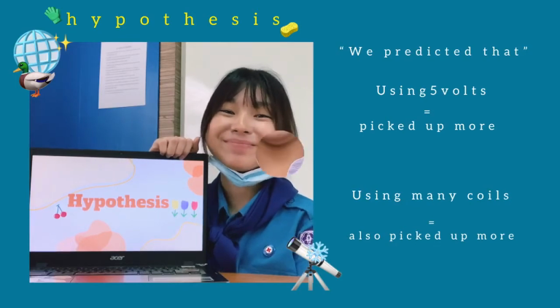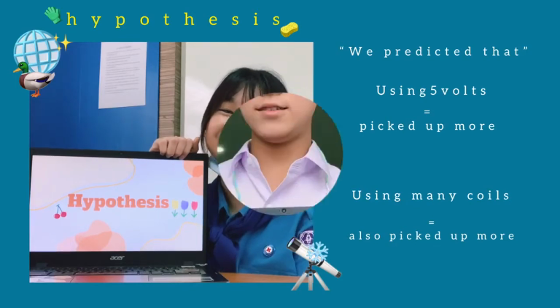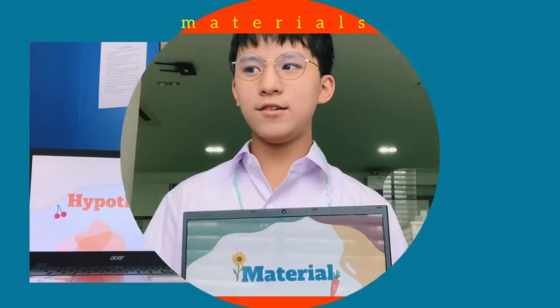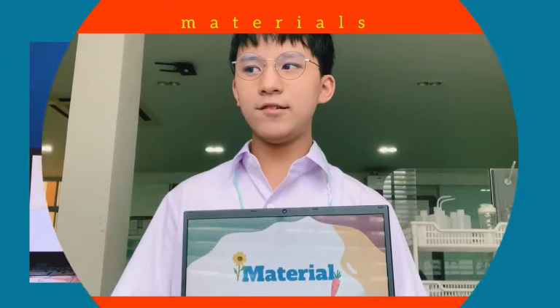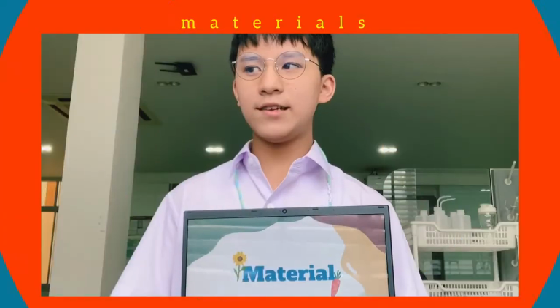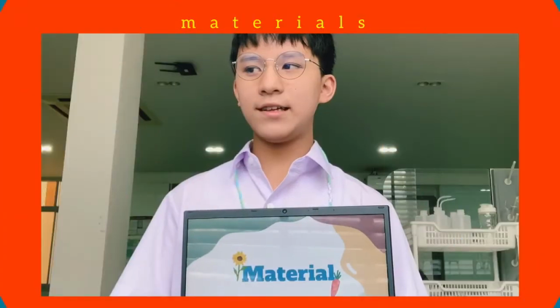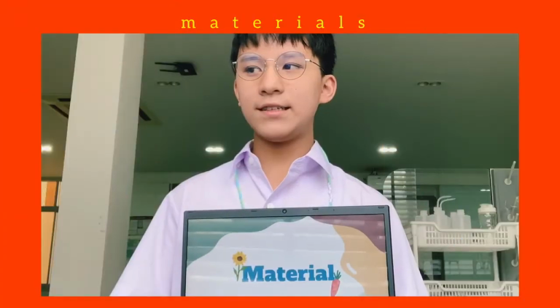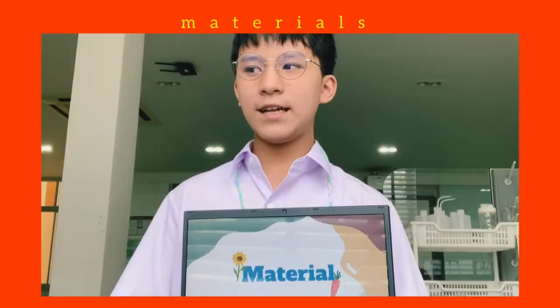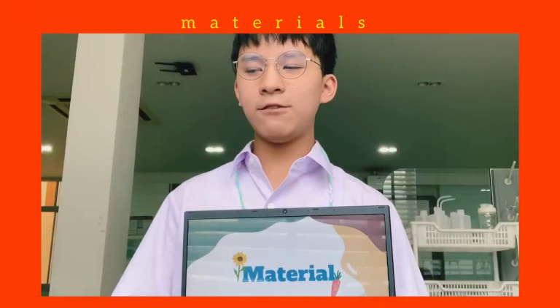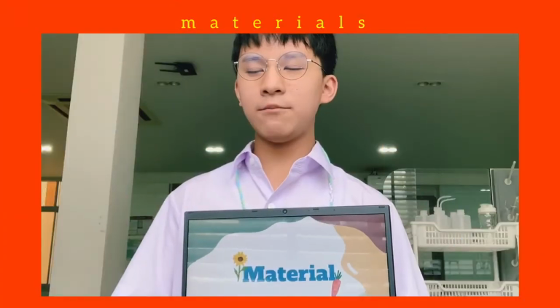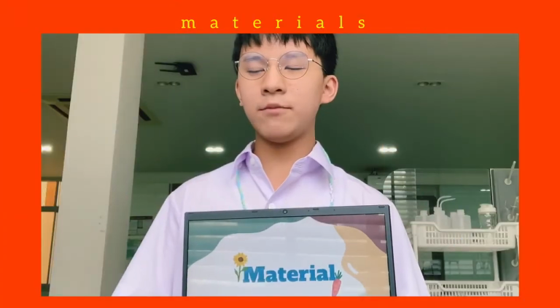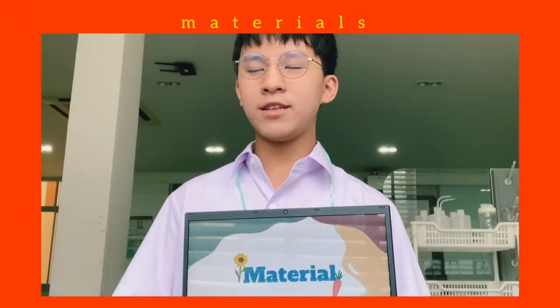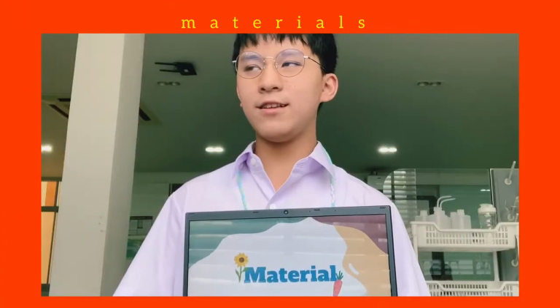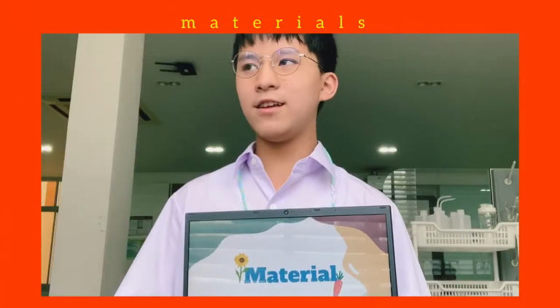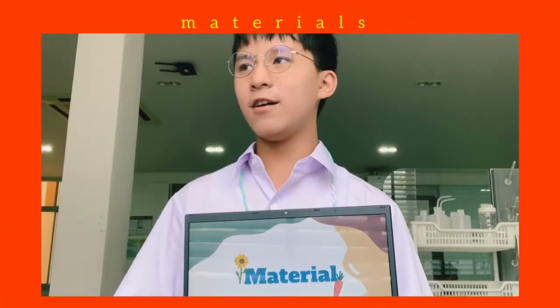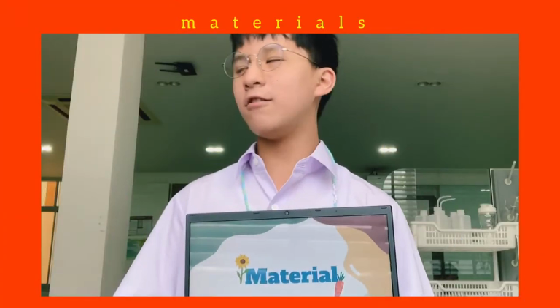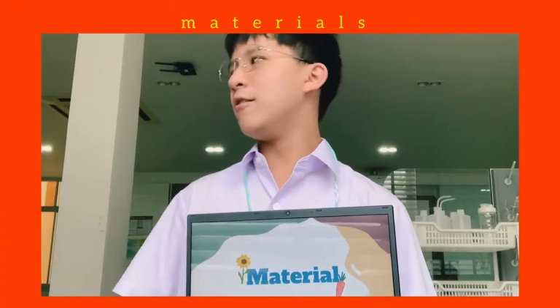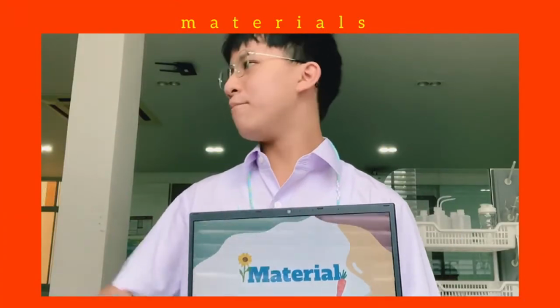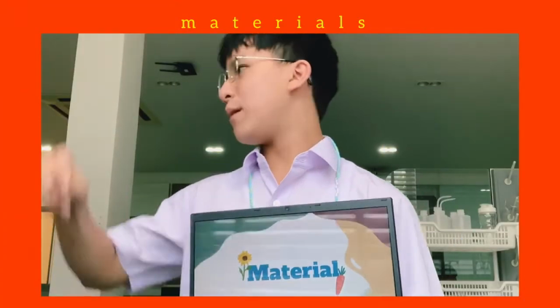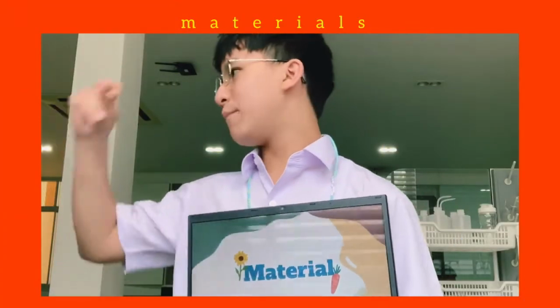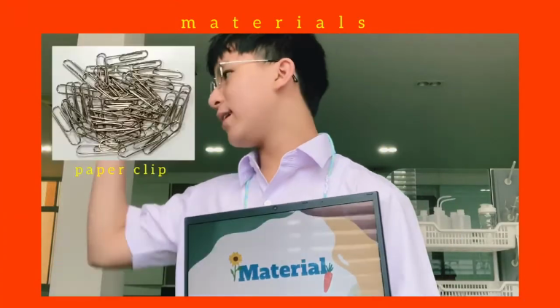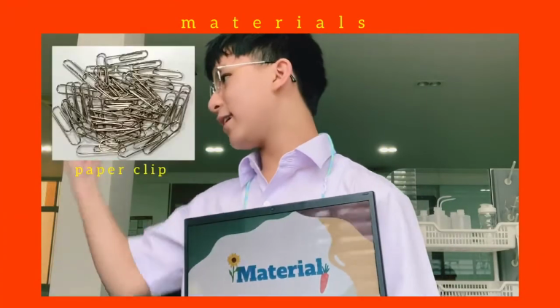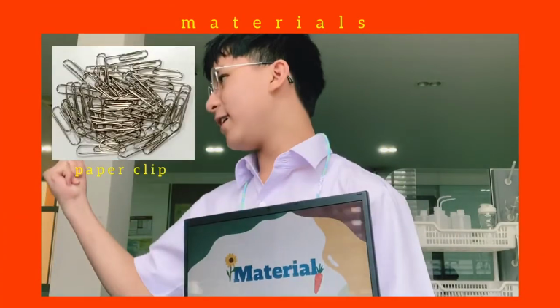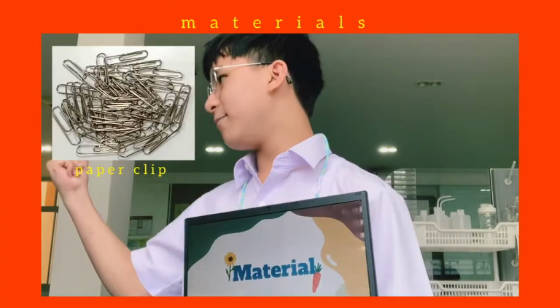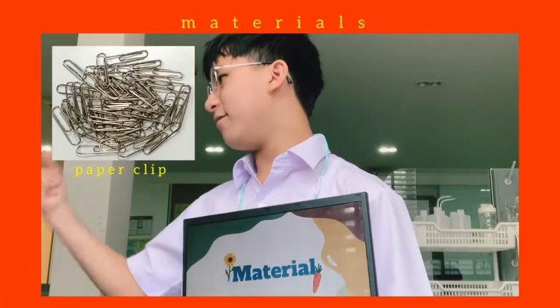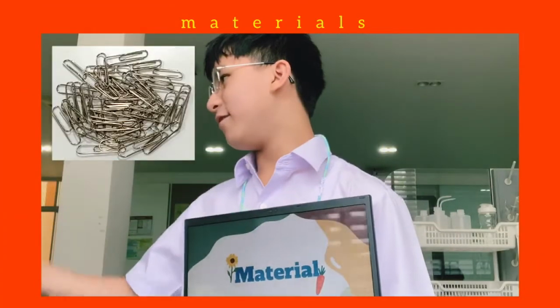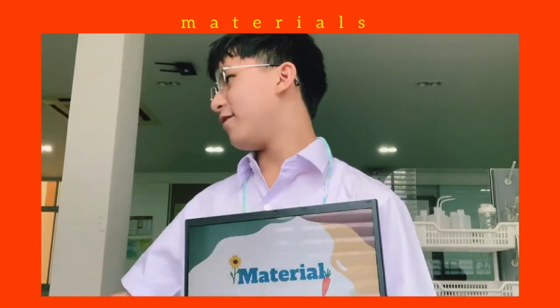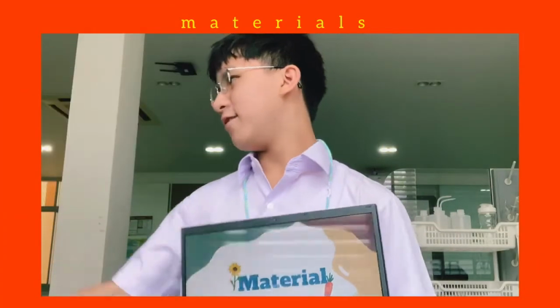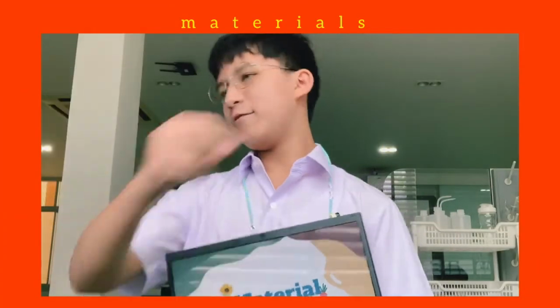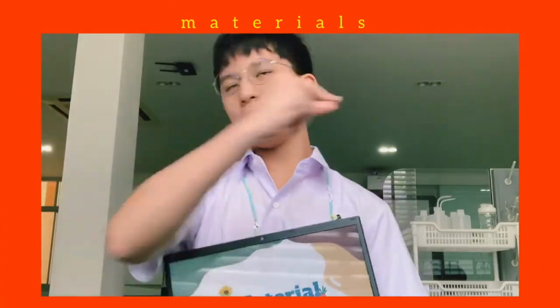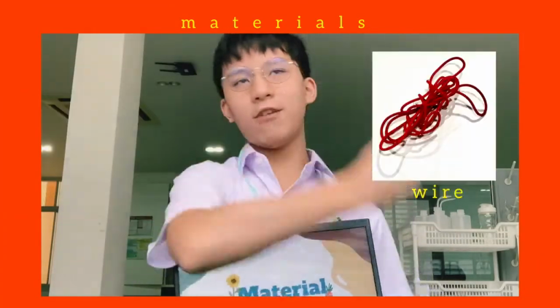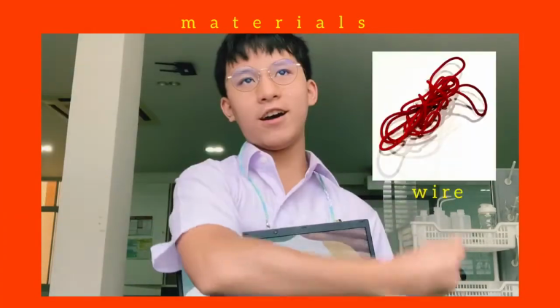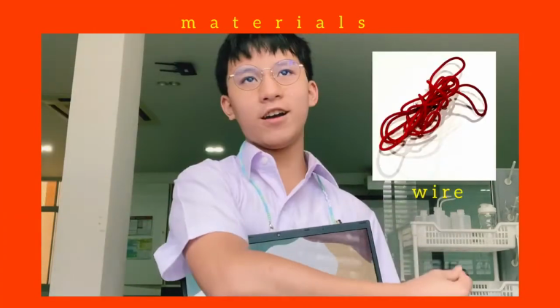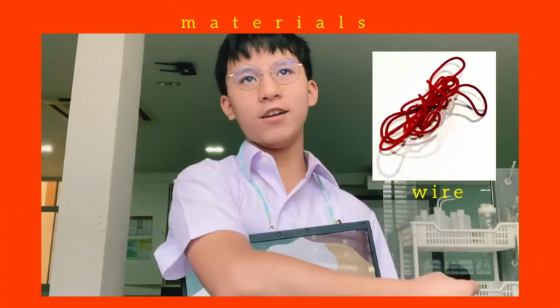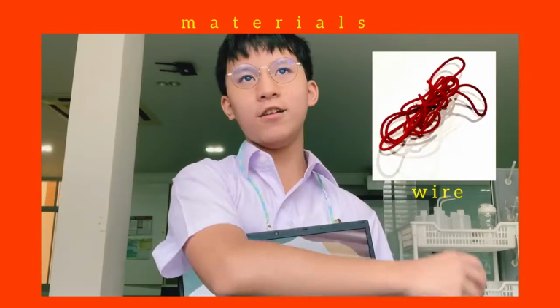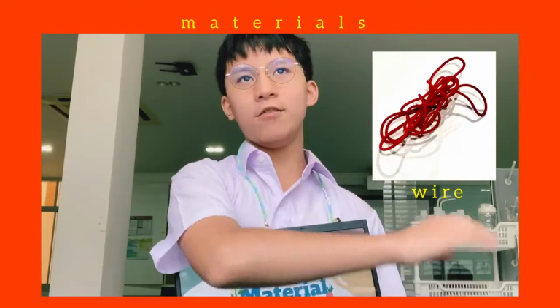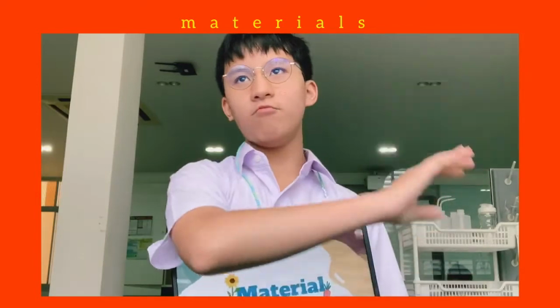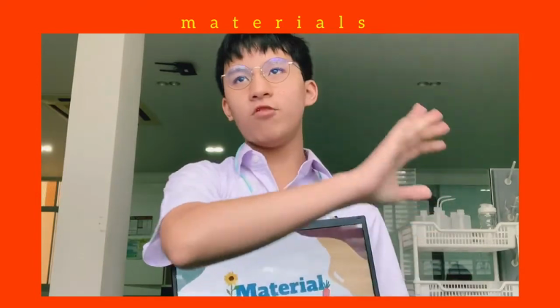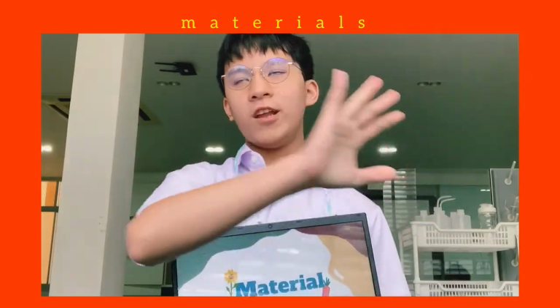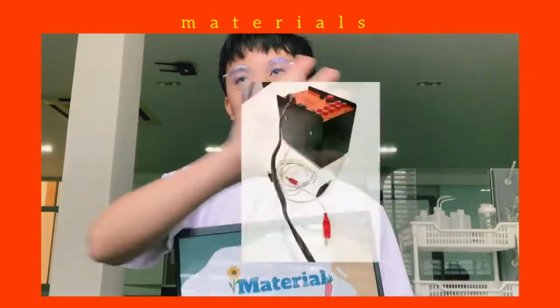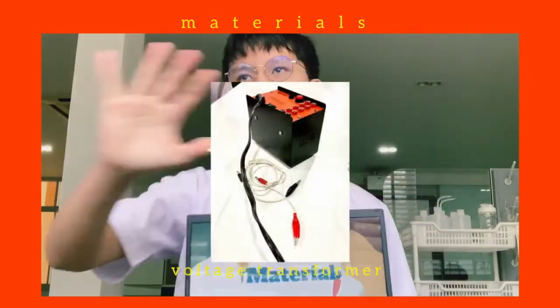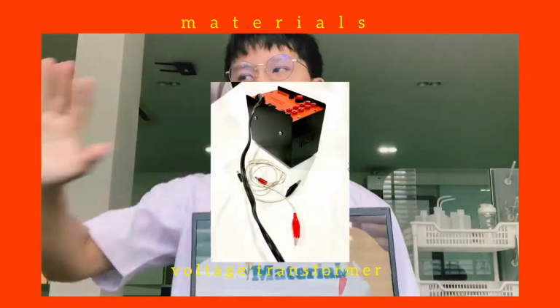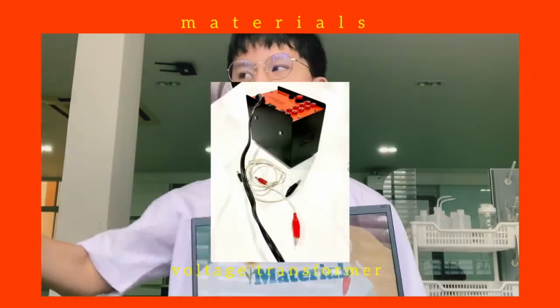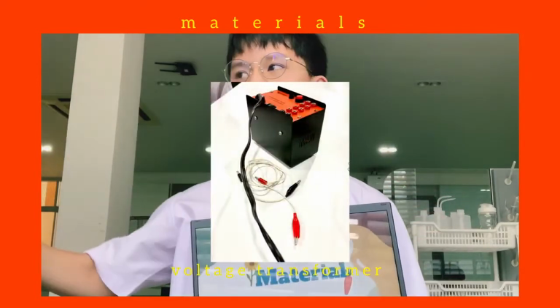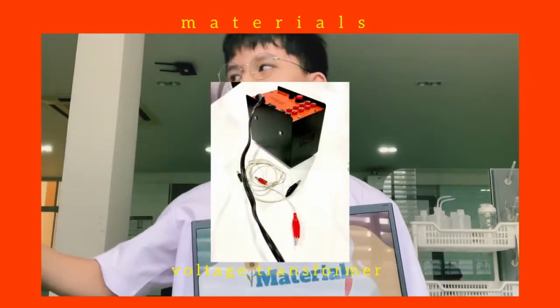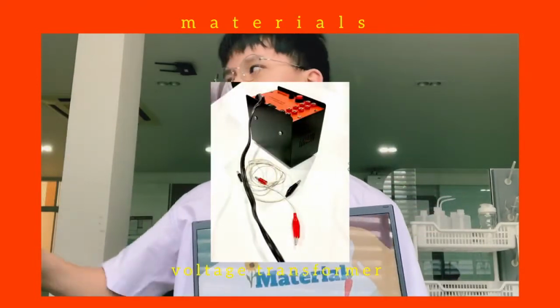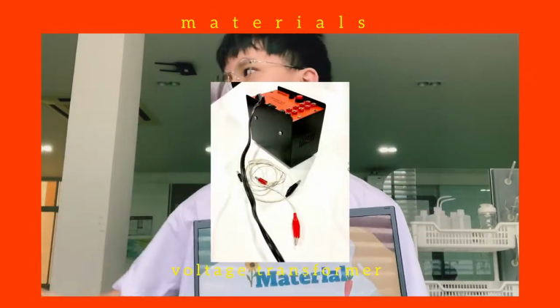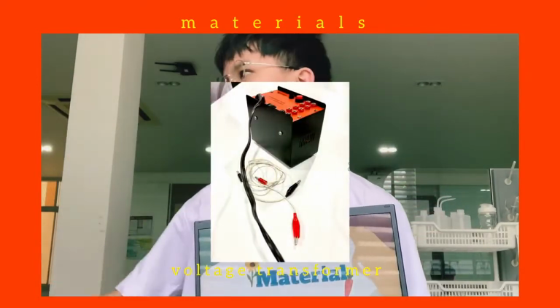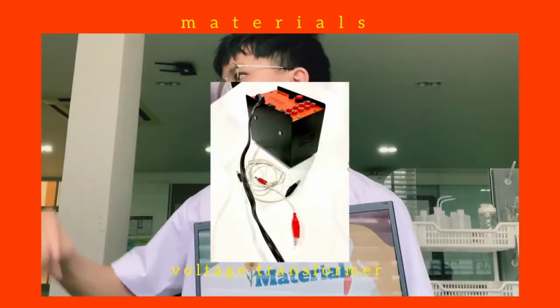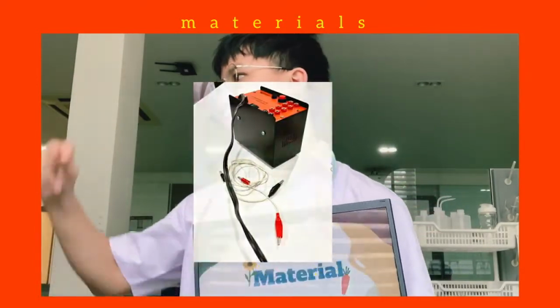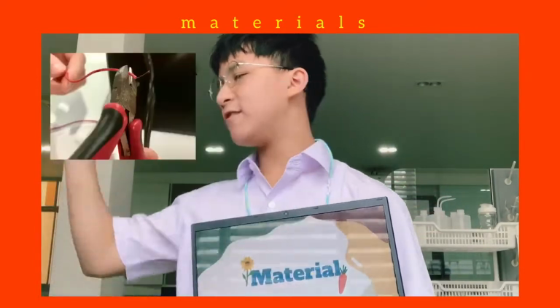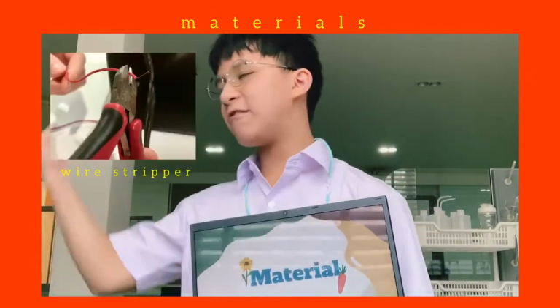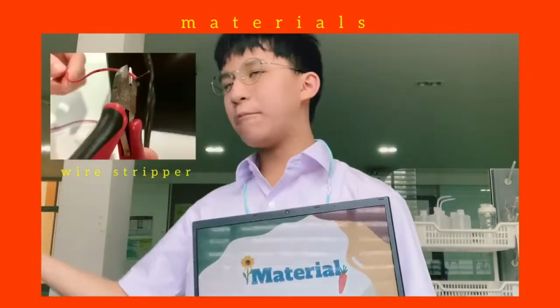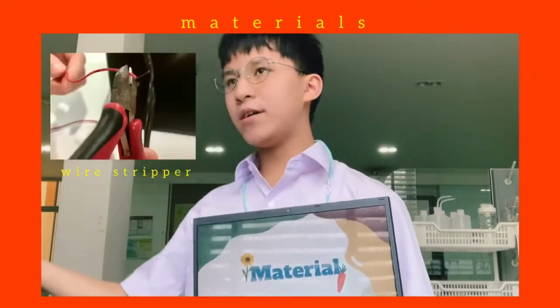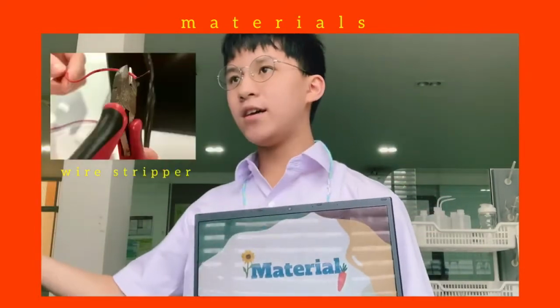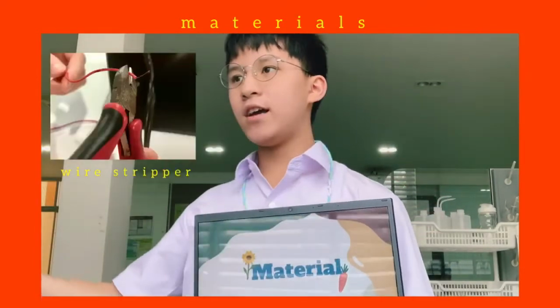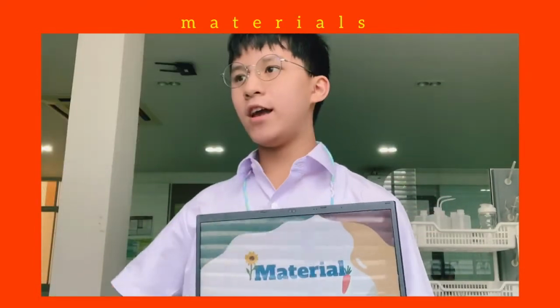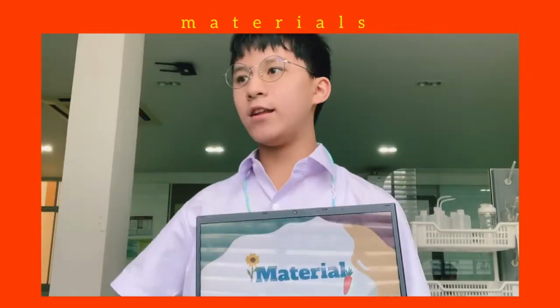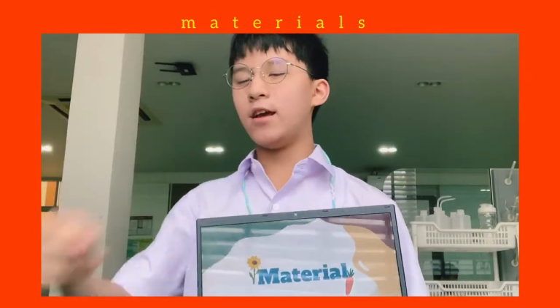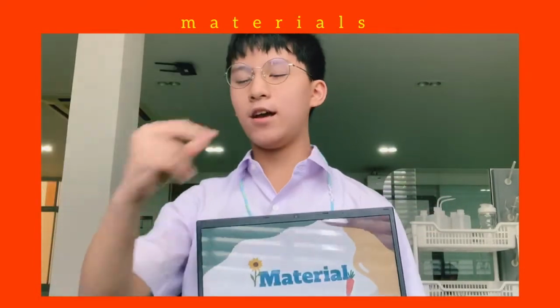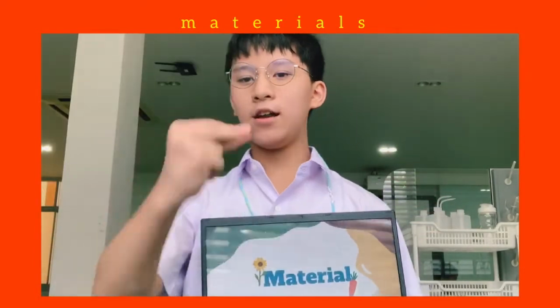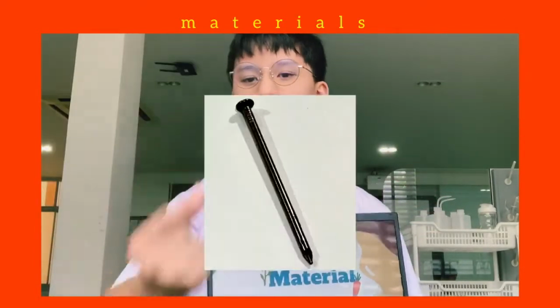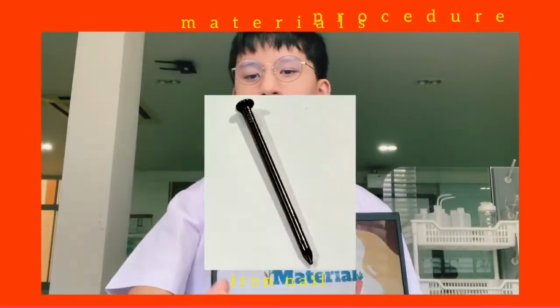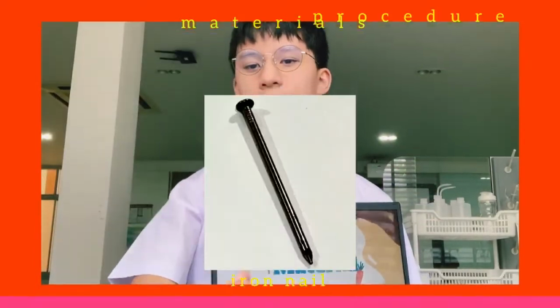So next is our materials: paper clip, wire, transformer, wire stripper, and iron nail.